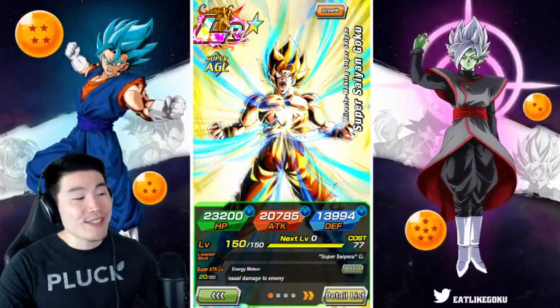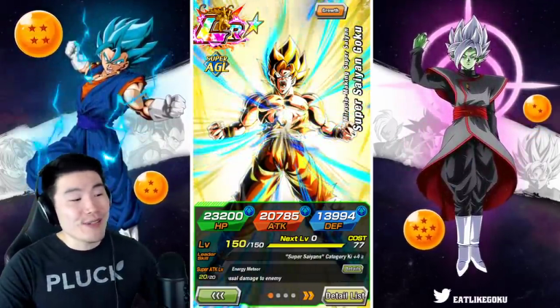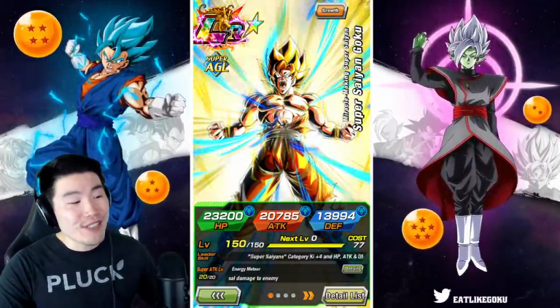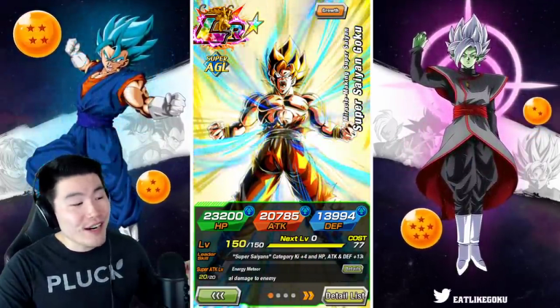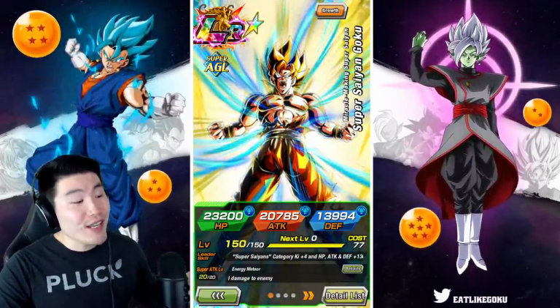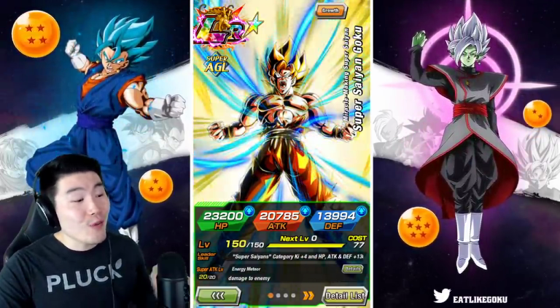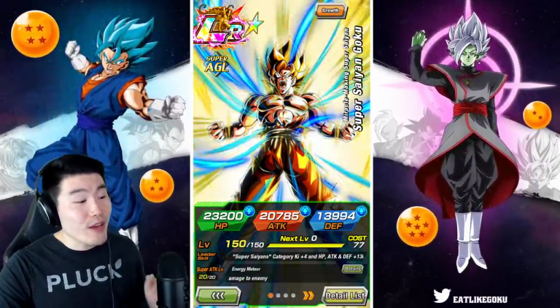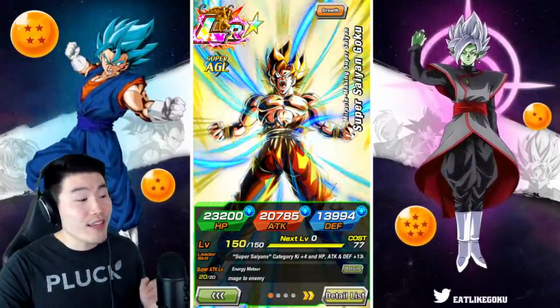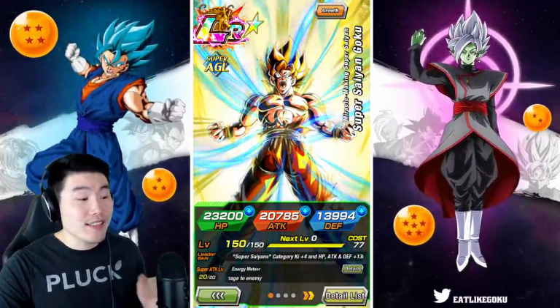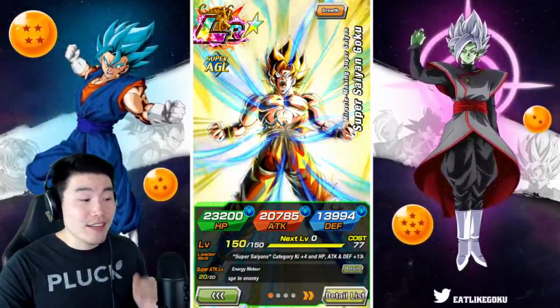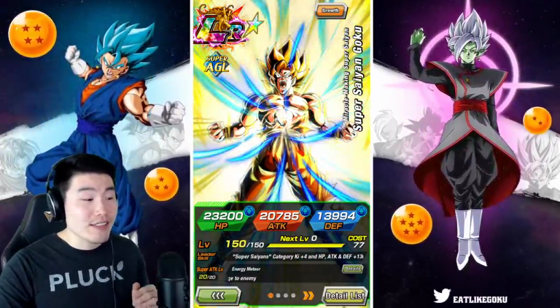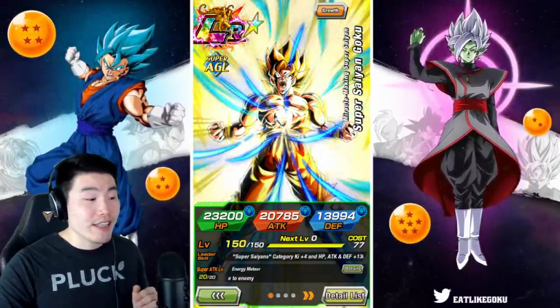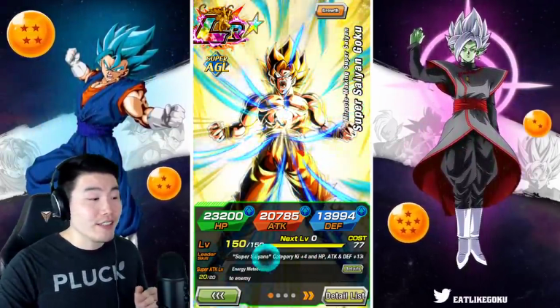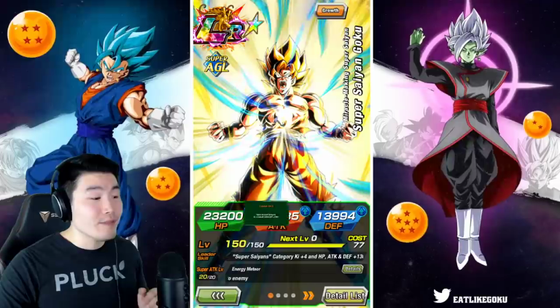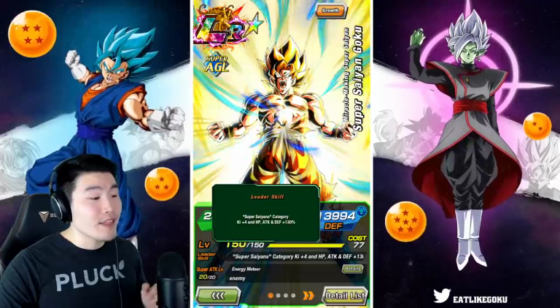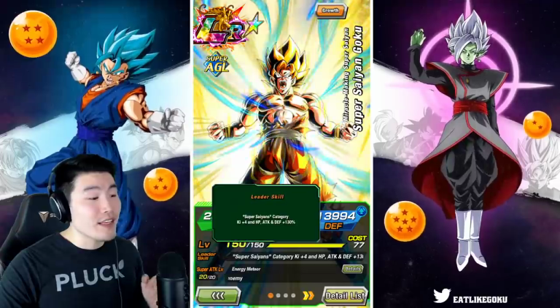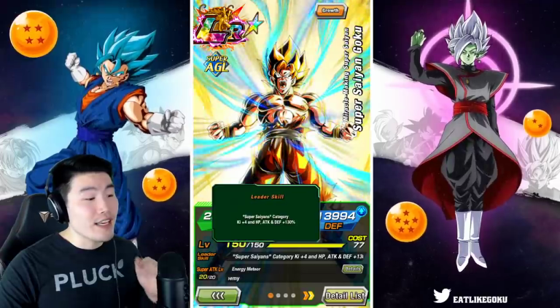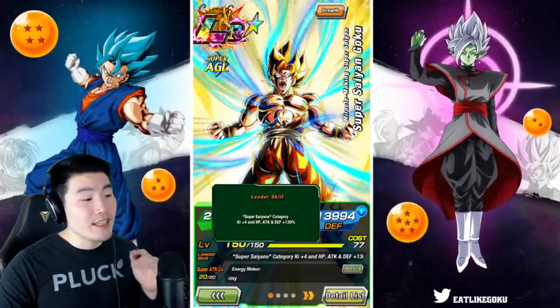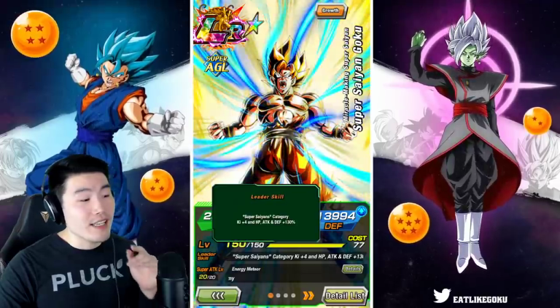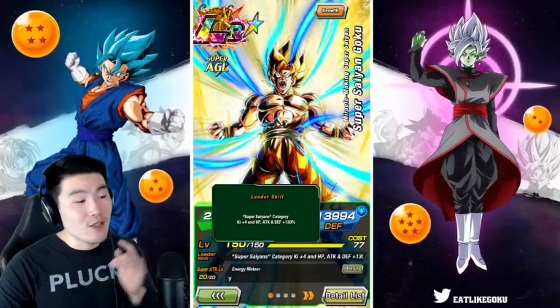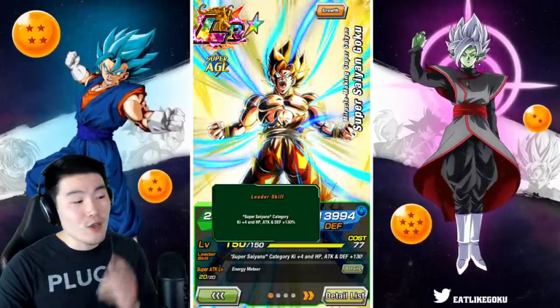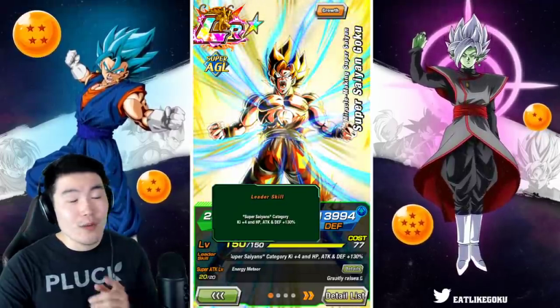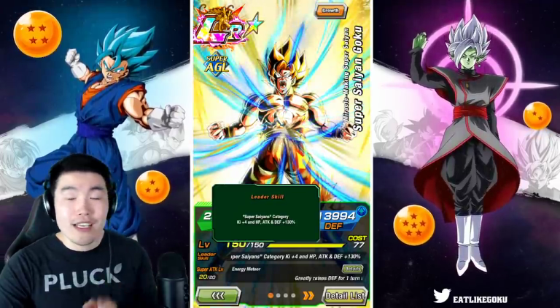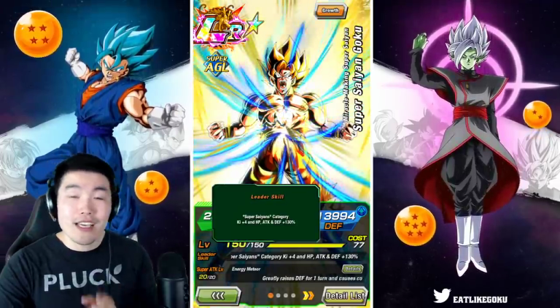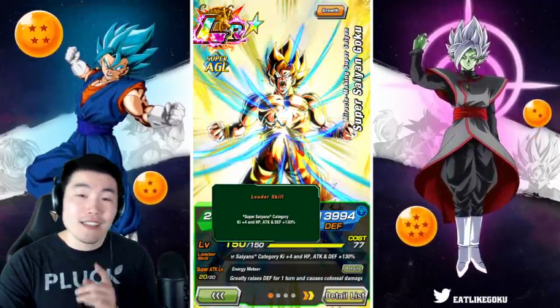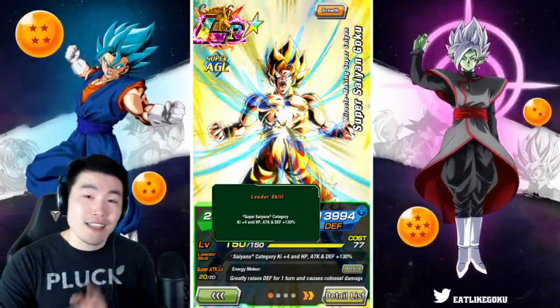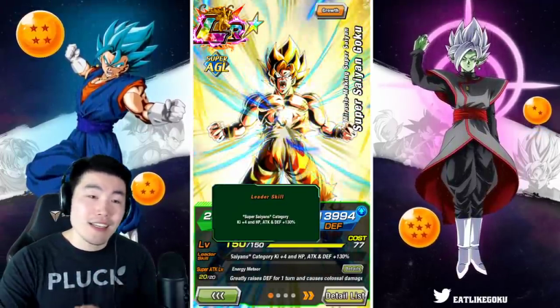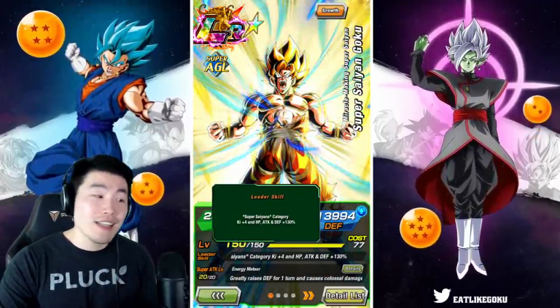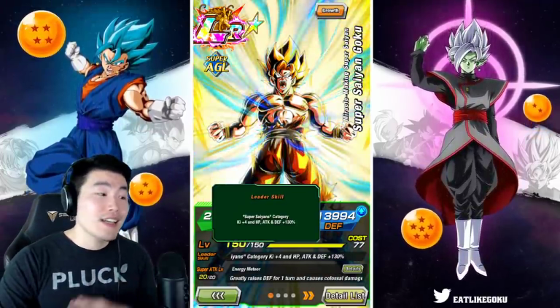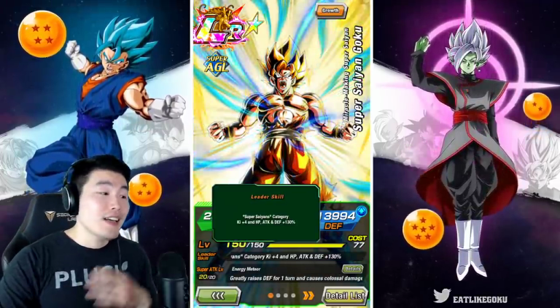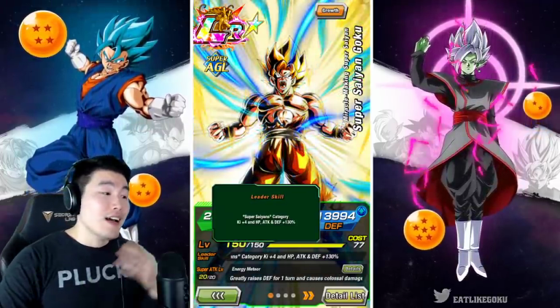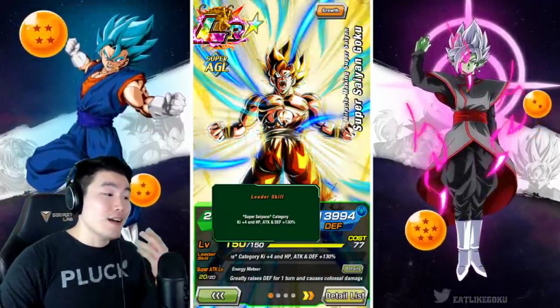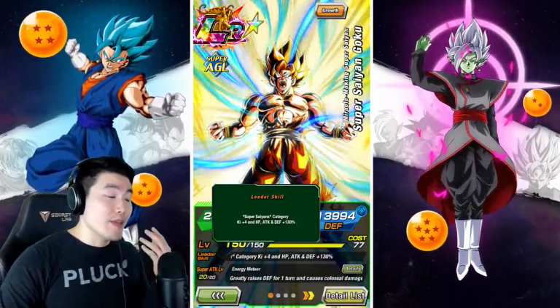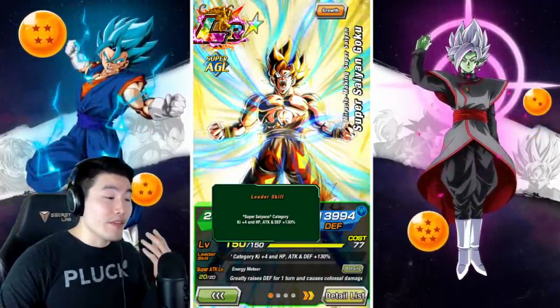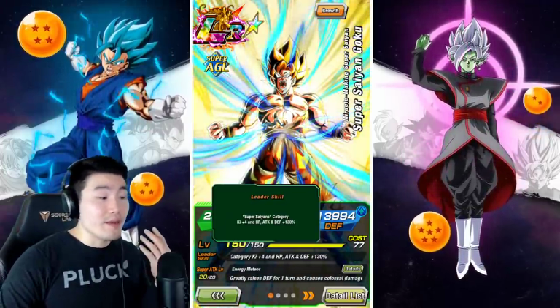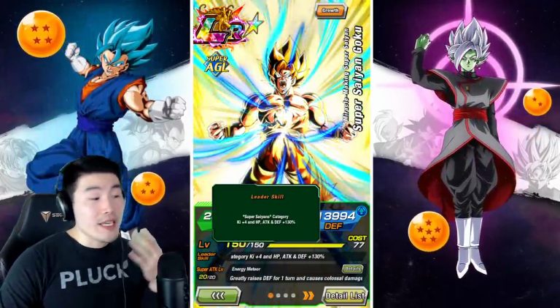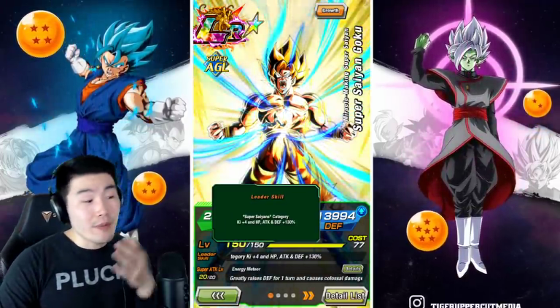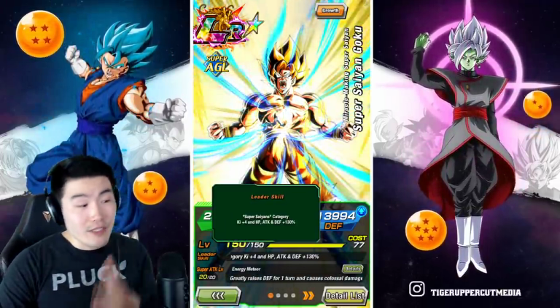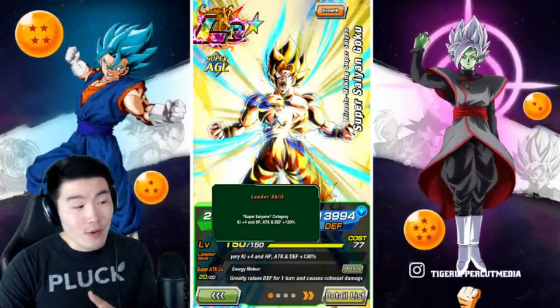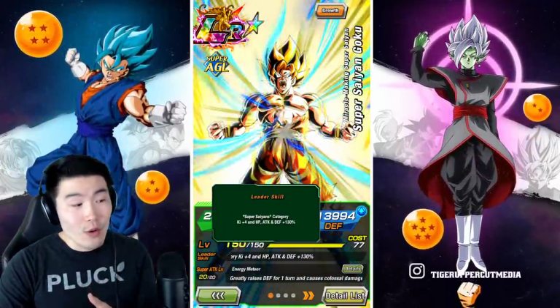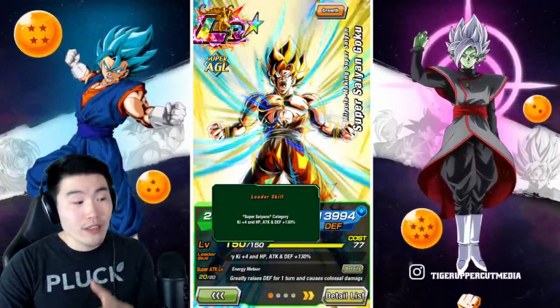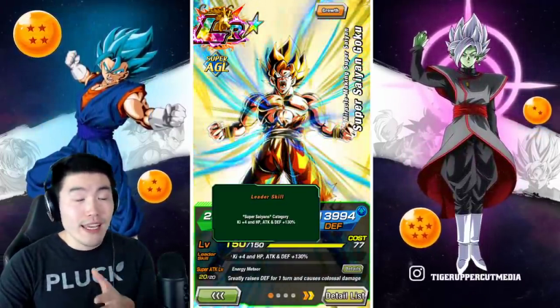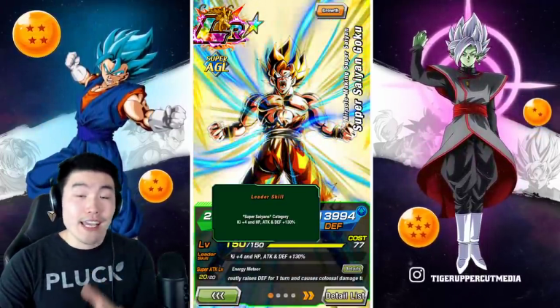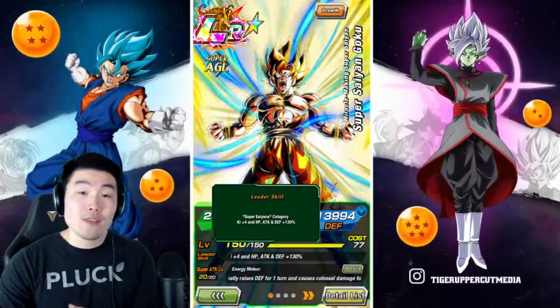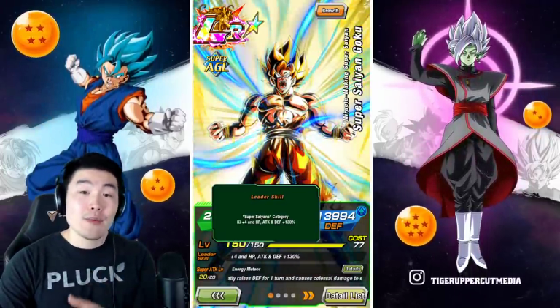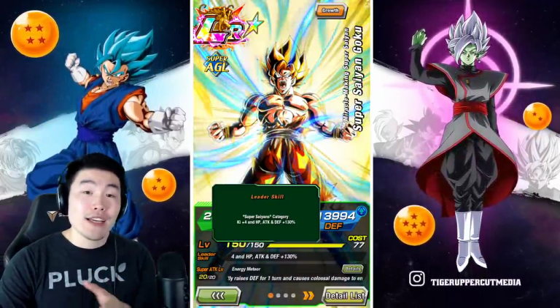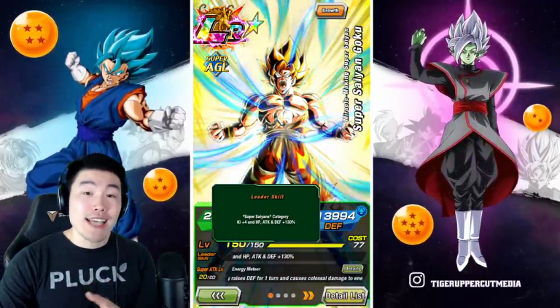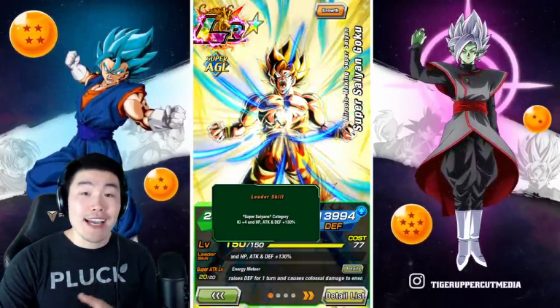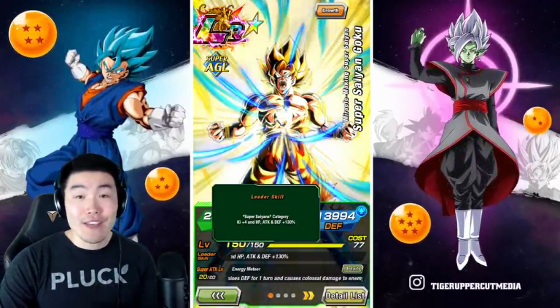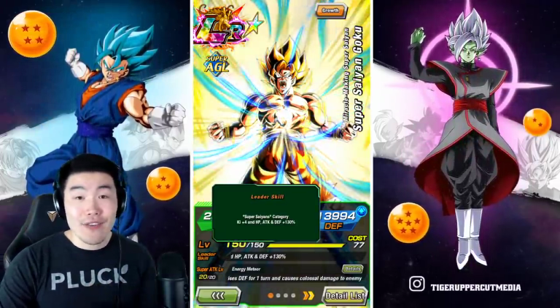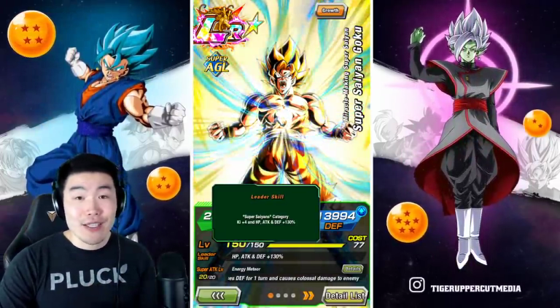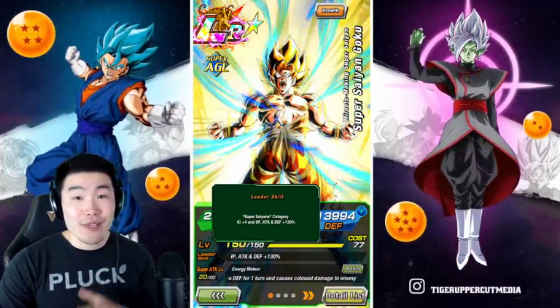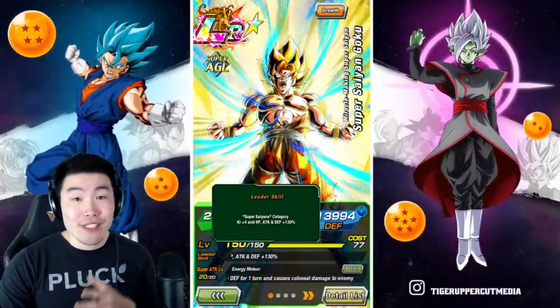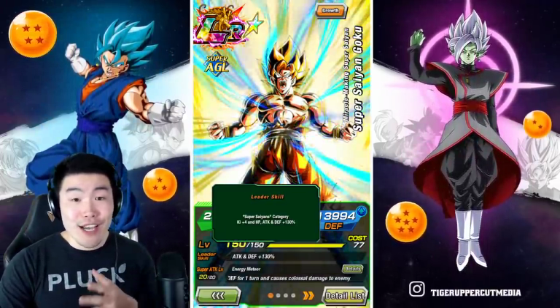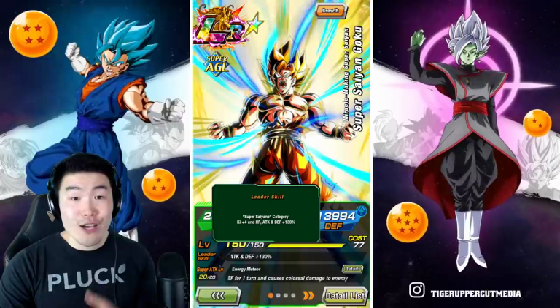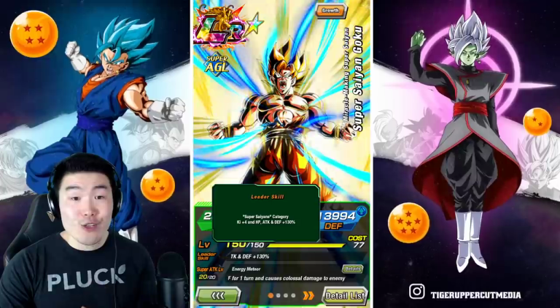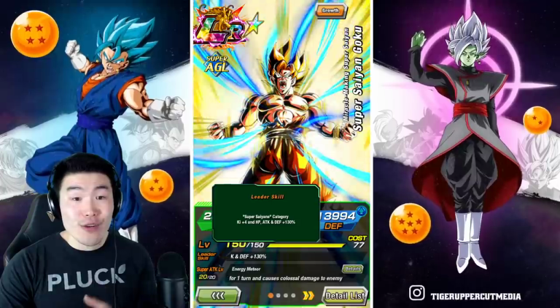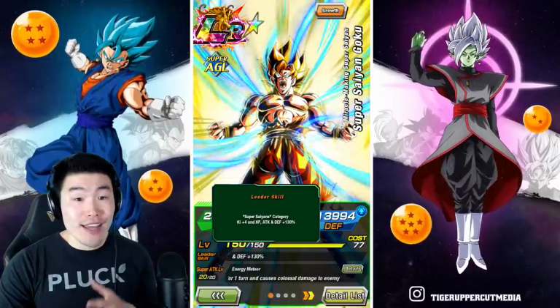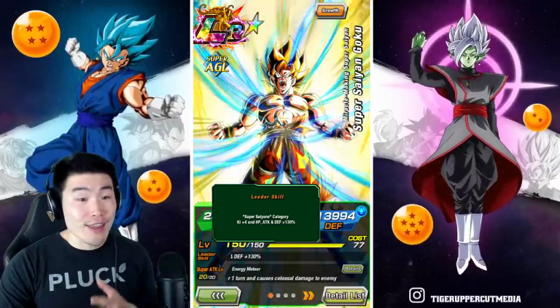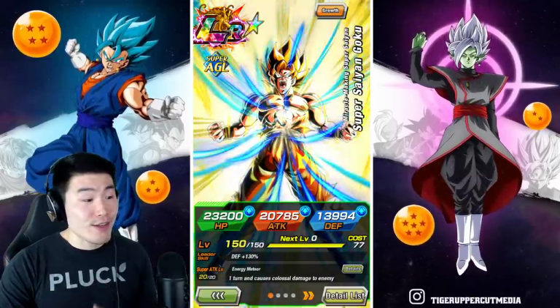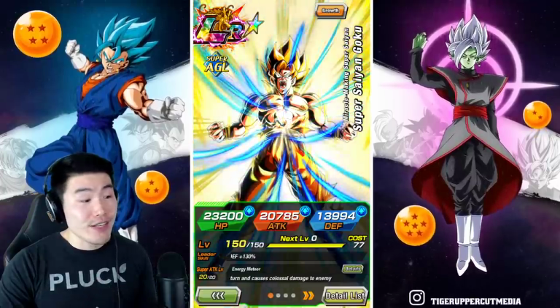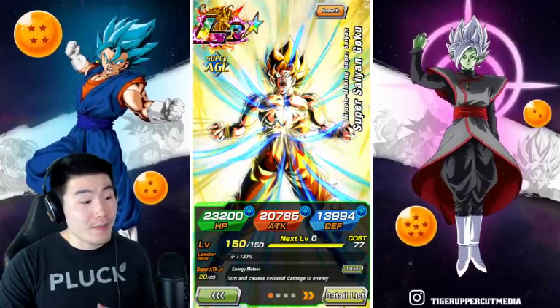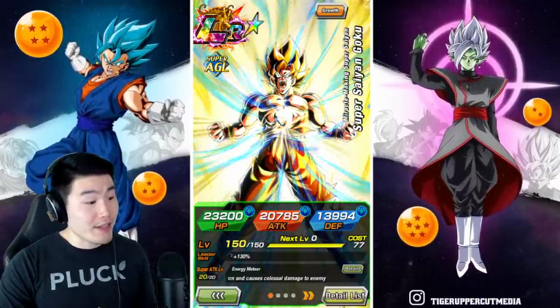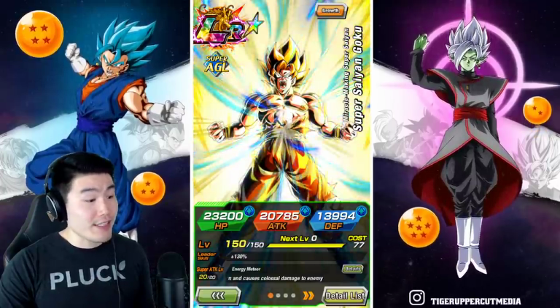Starting with his leader skill, he is a Super Saiyan's lead giving them Ki plus four, HP, attack, and defense plus 130 percent.